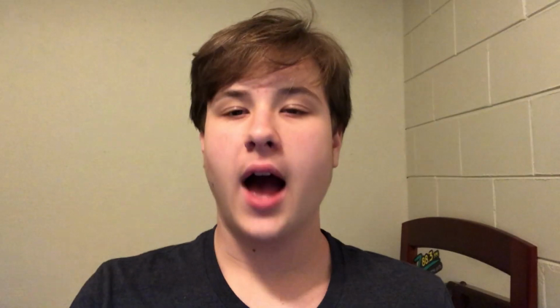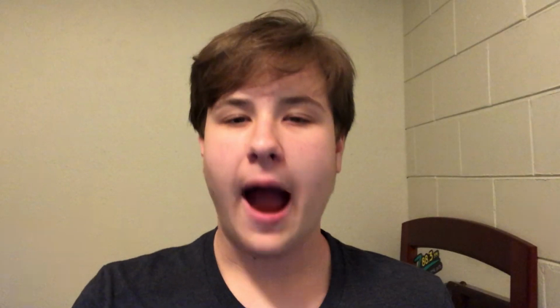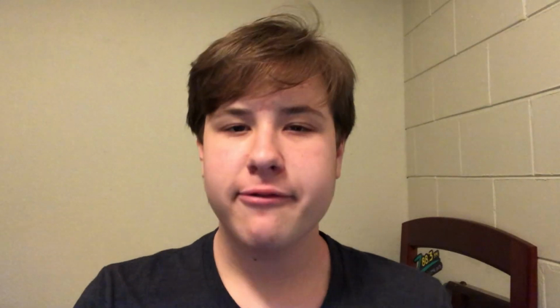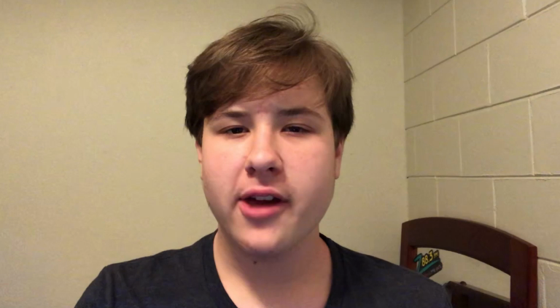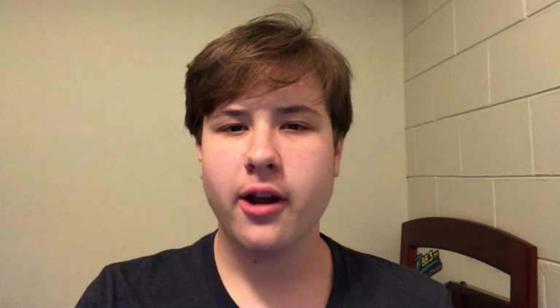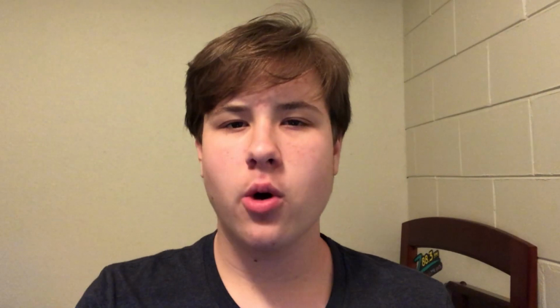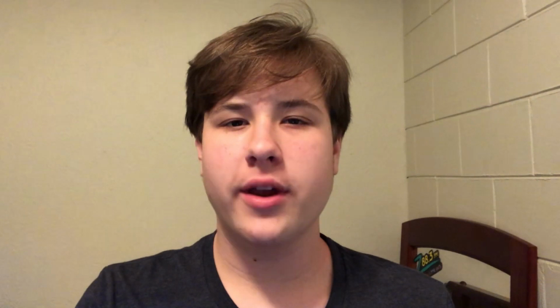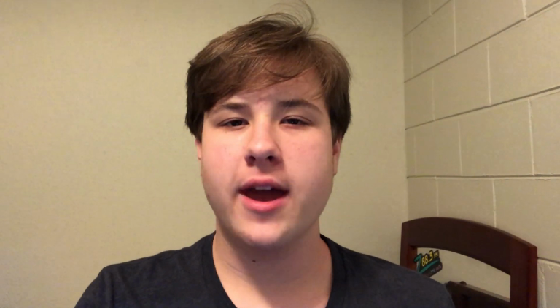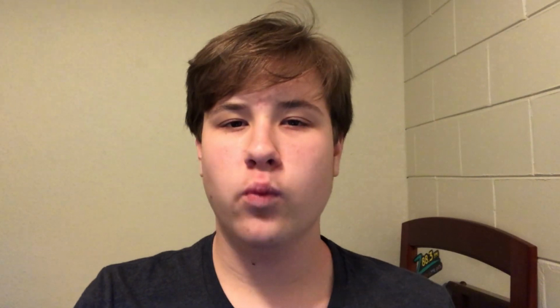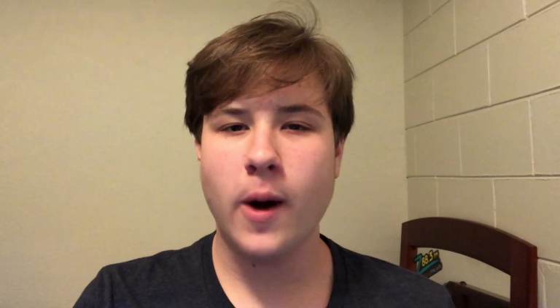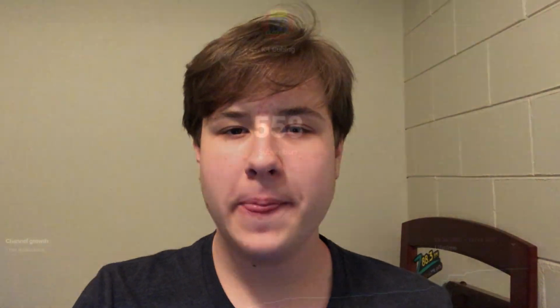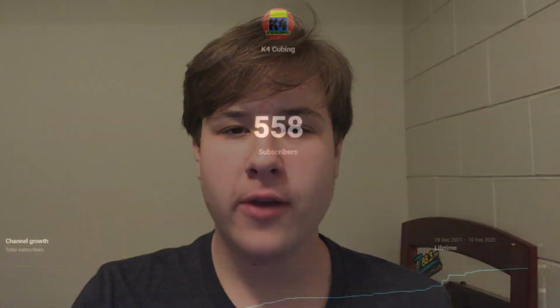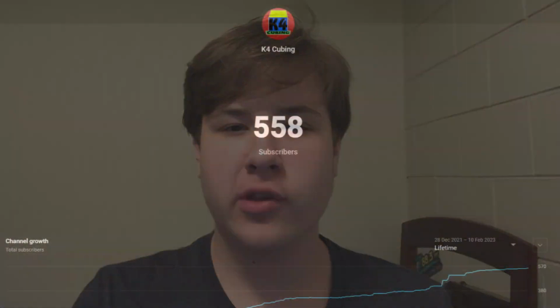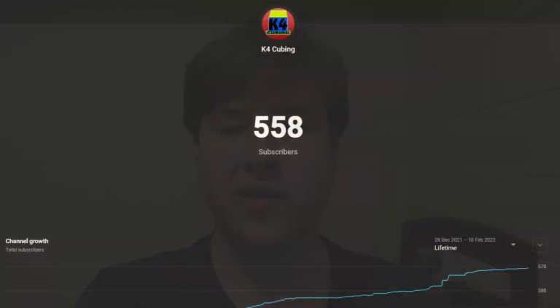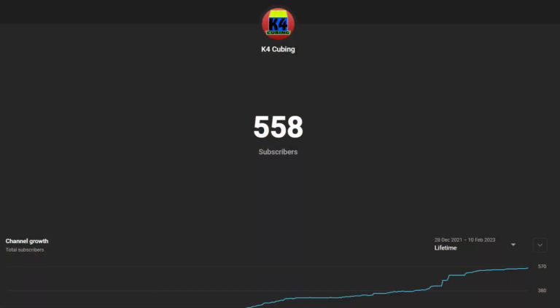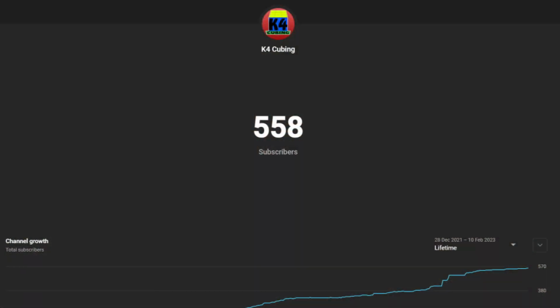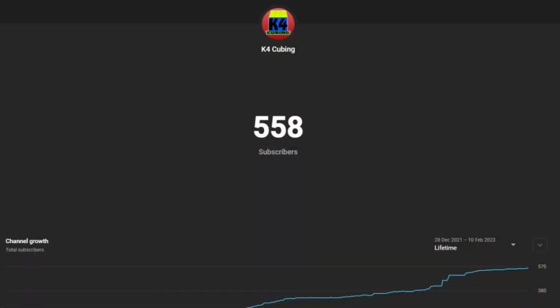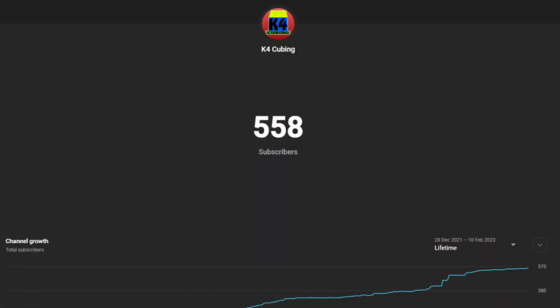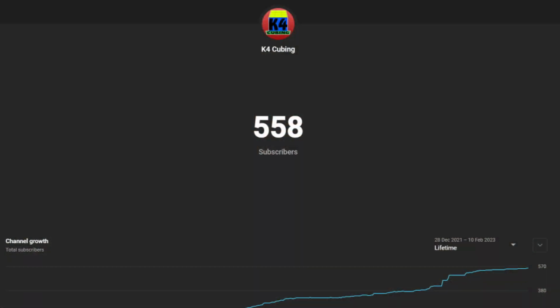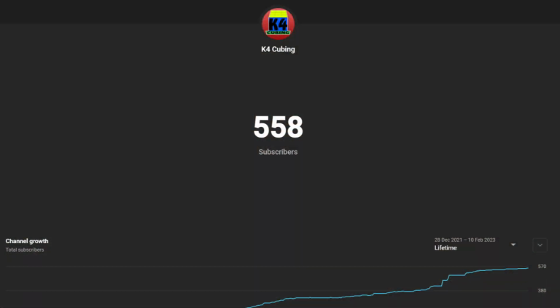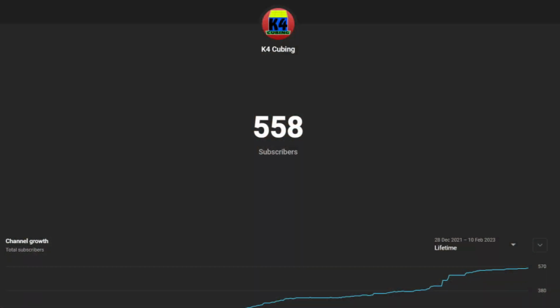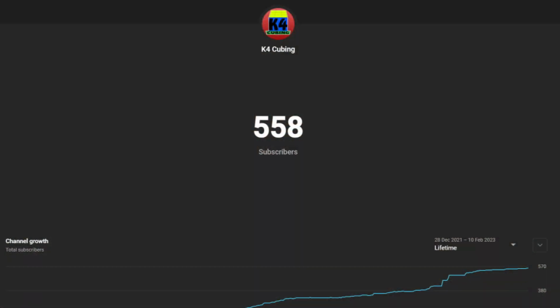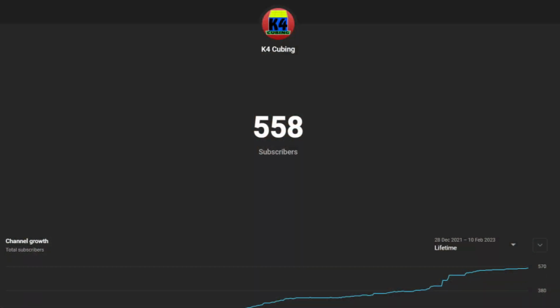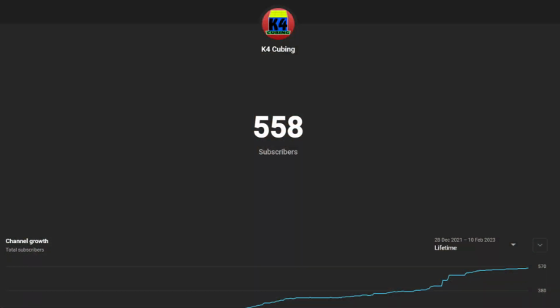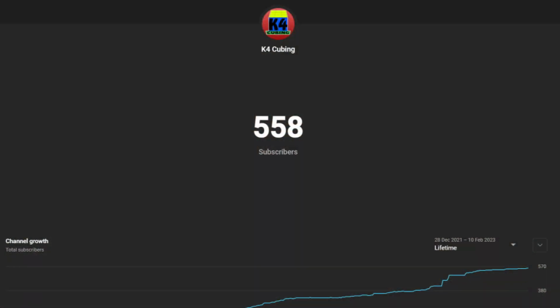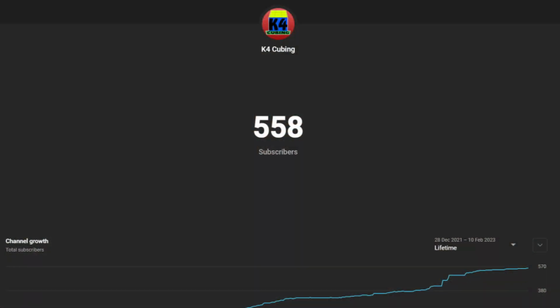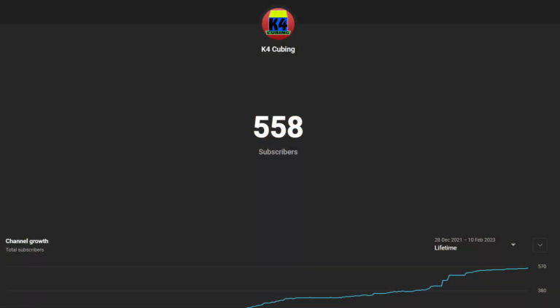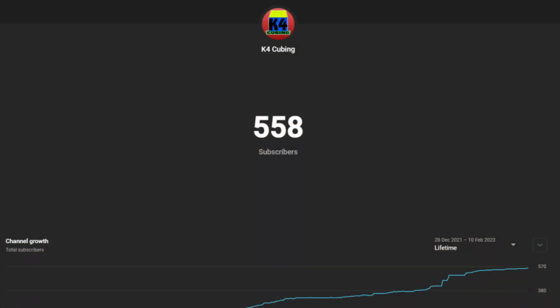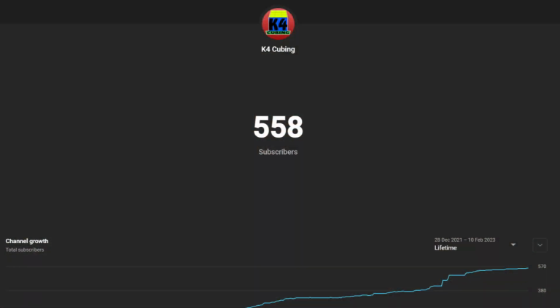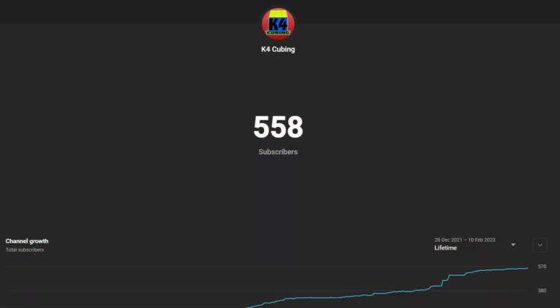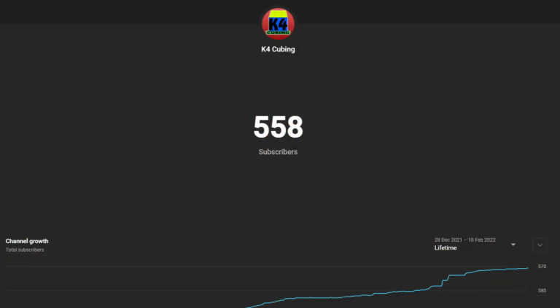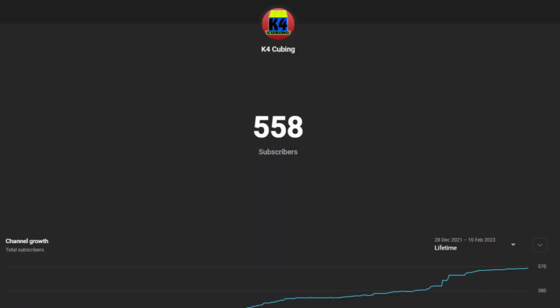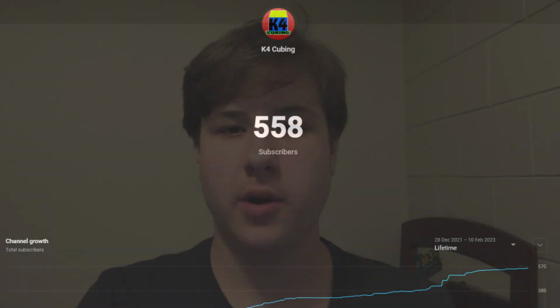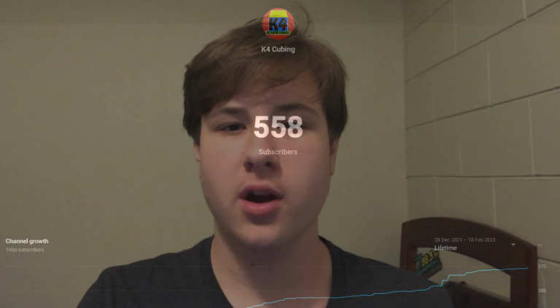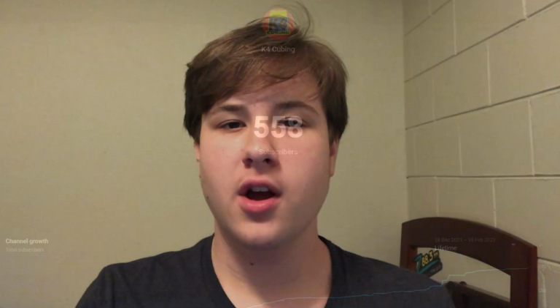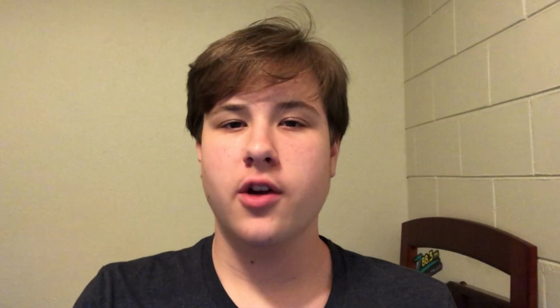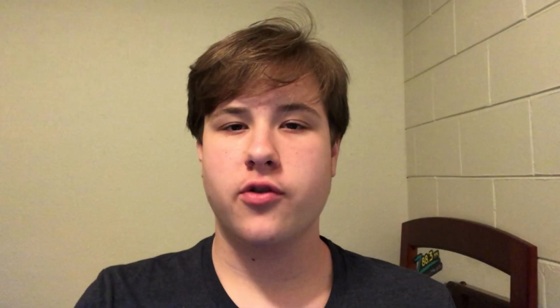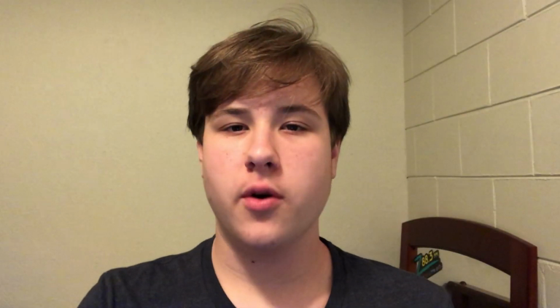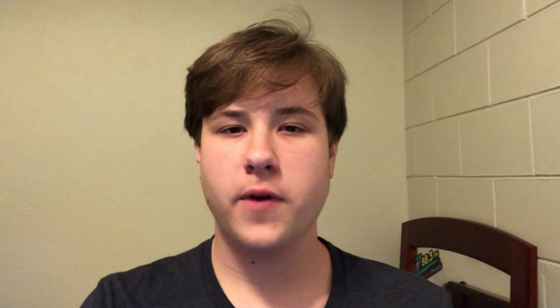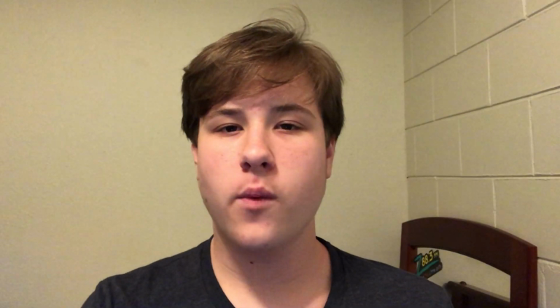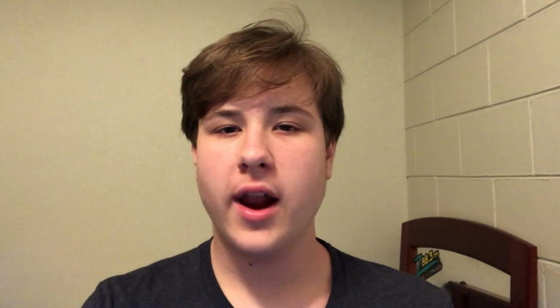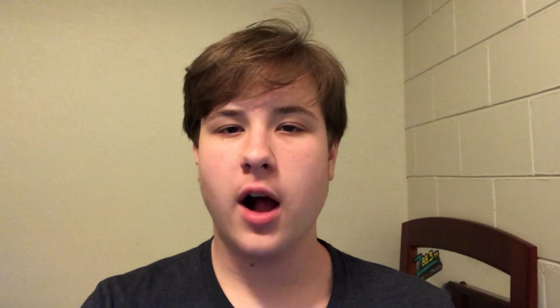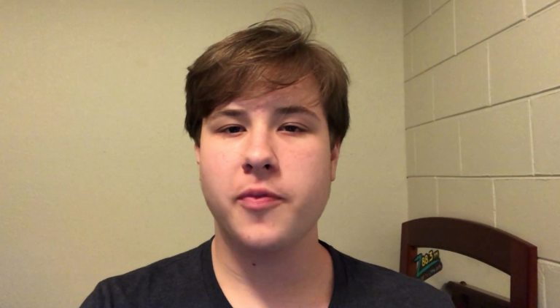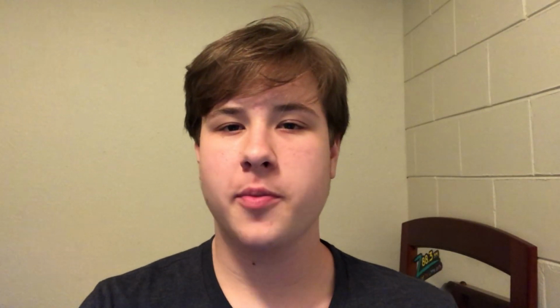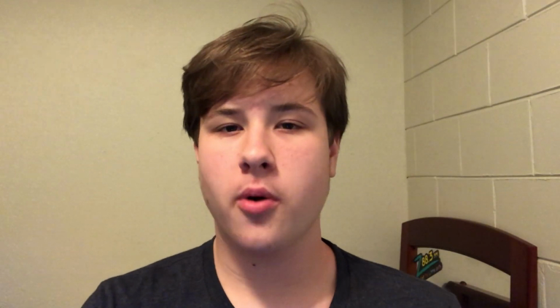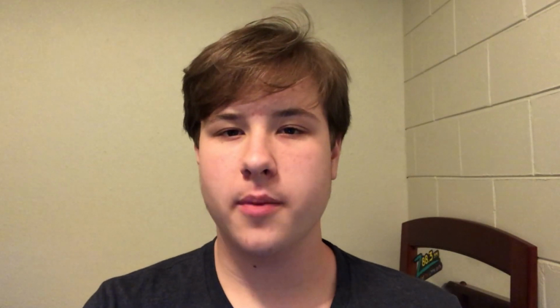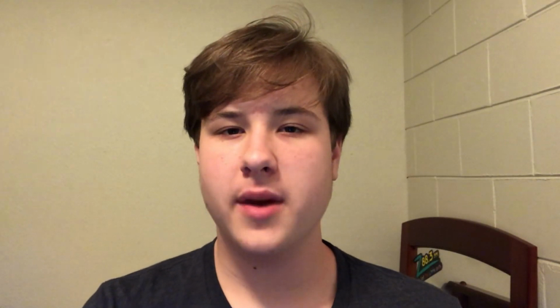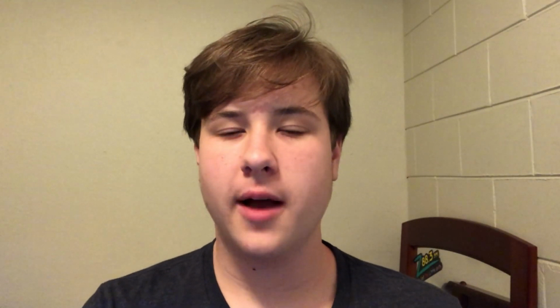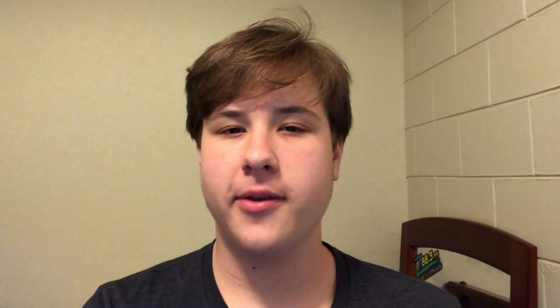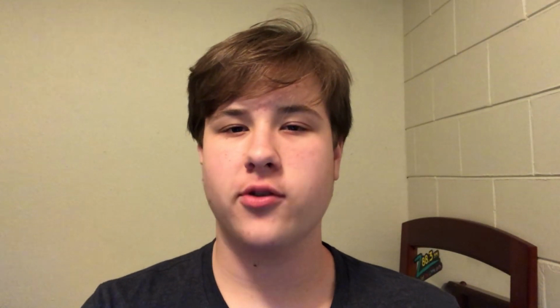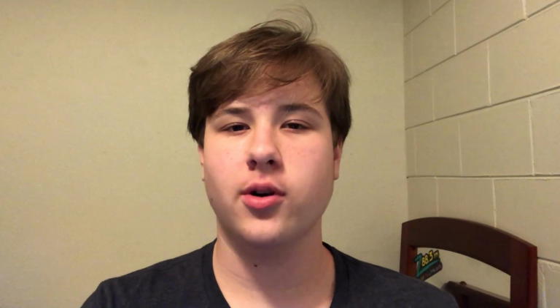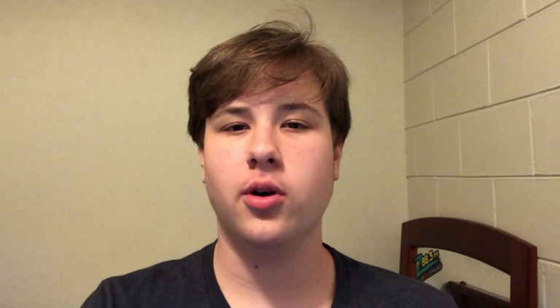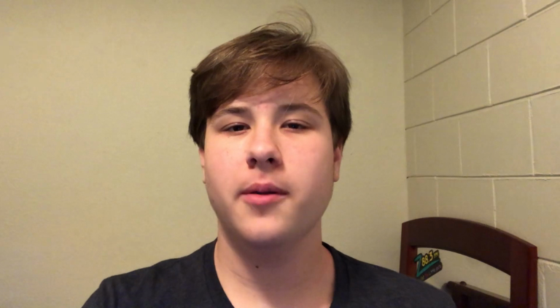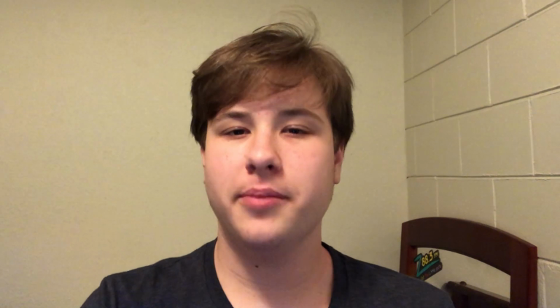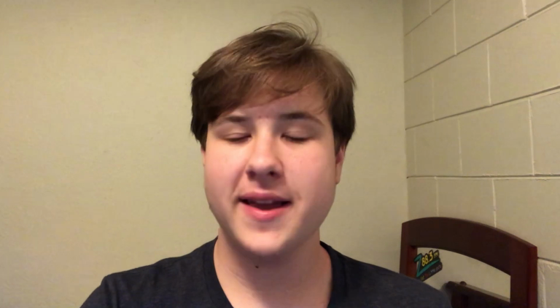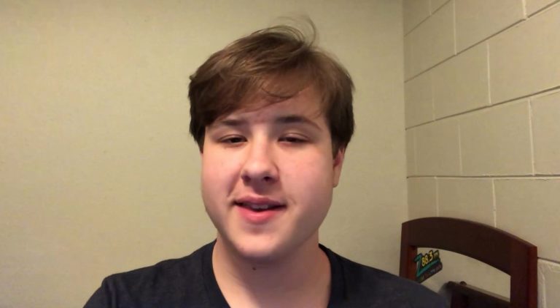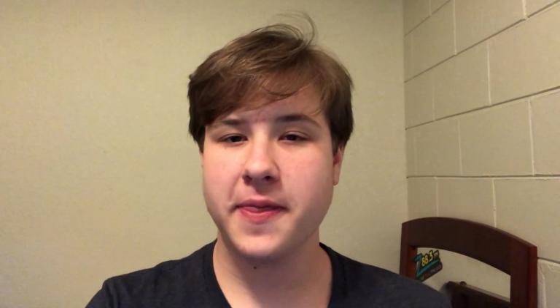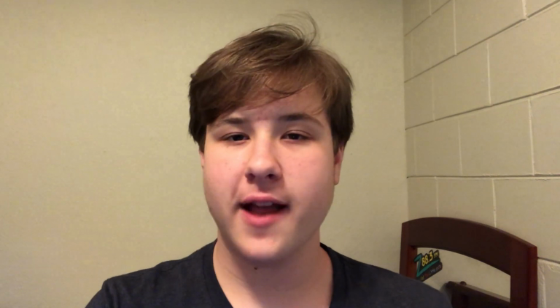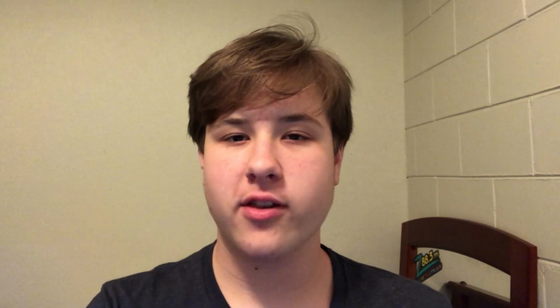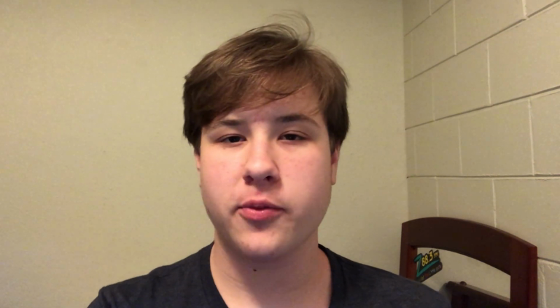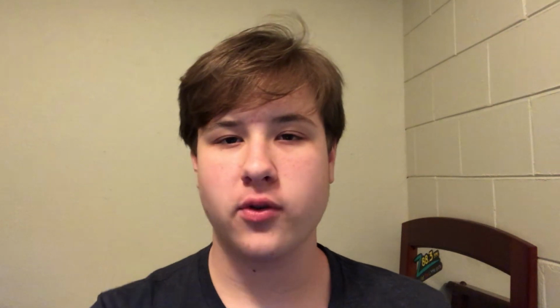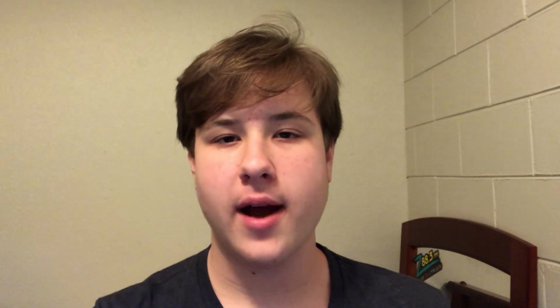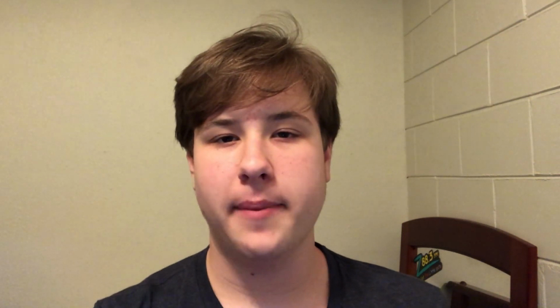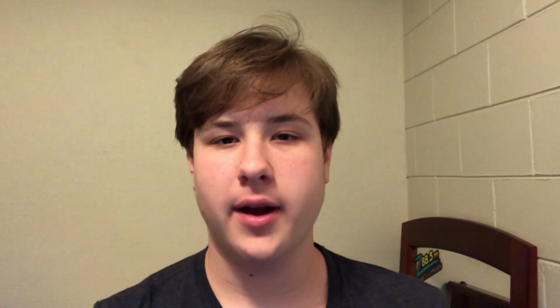I've set a goal to hit 1,000 subscribers before my birthday in October, so if you want to help support me on this goal, please hit that subscribe button.